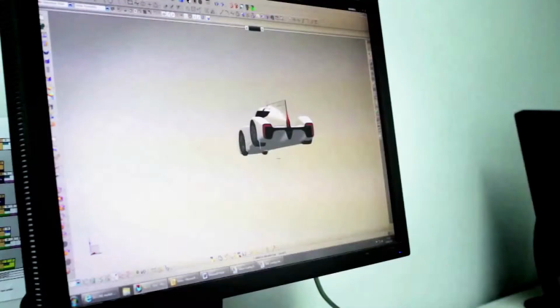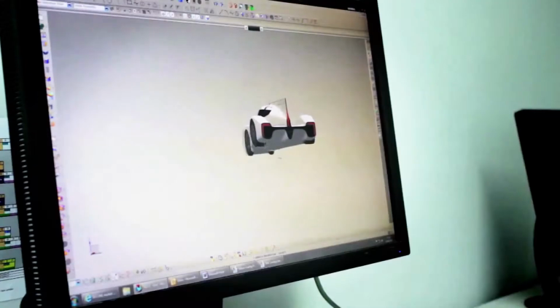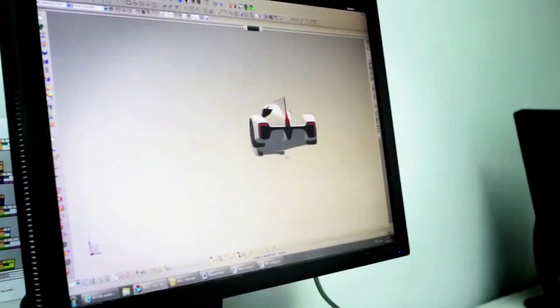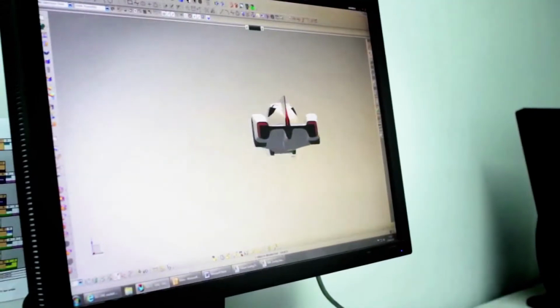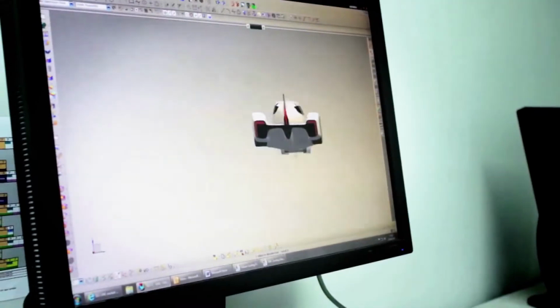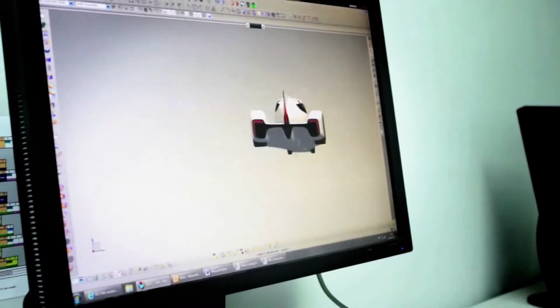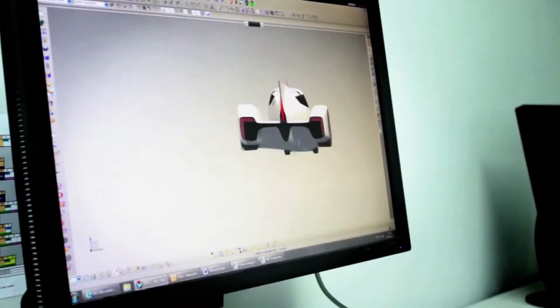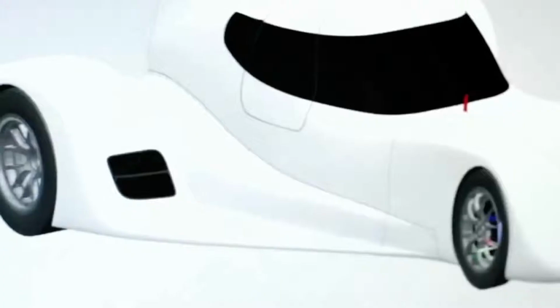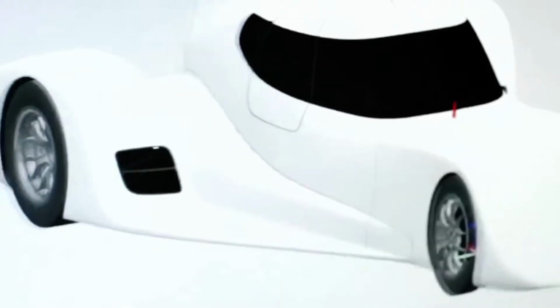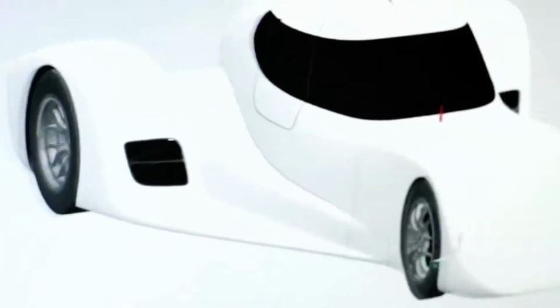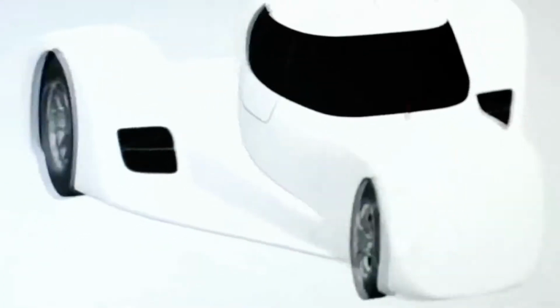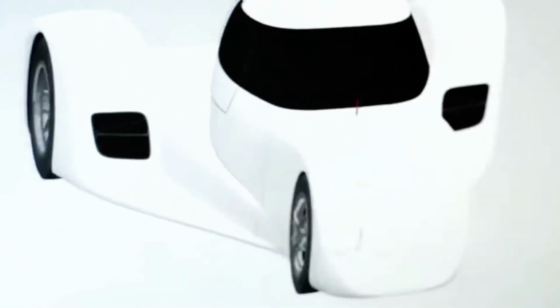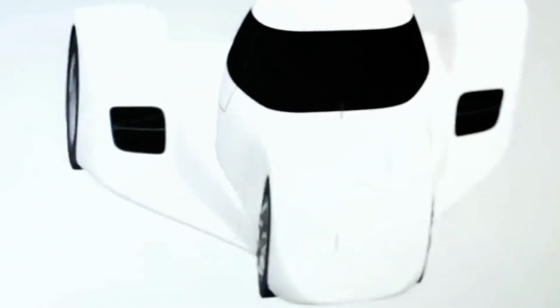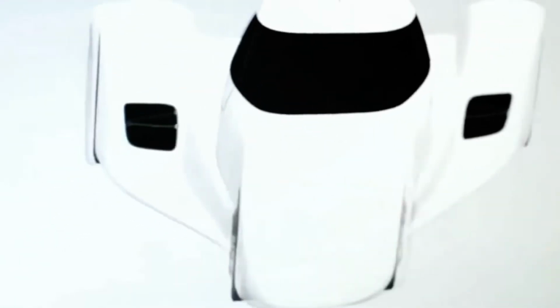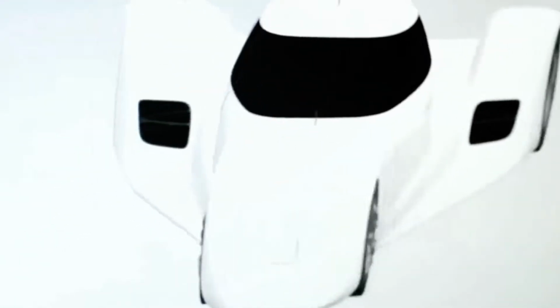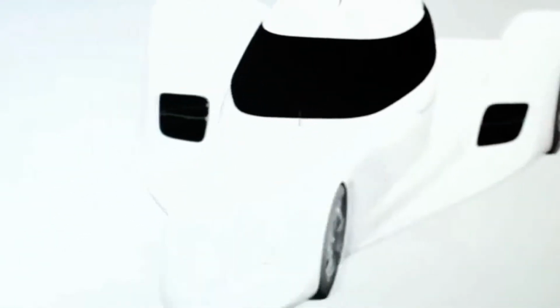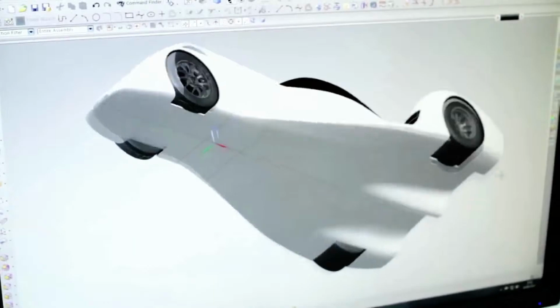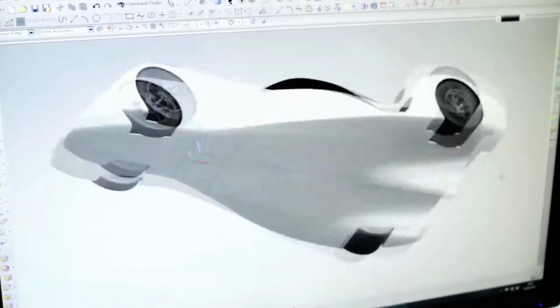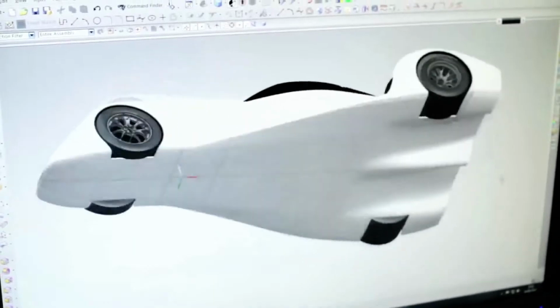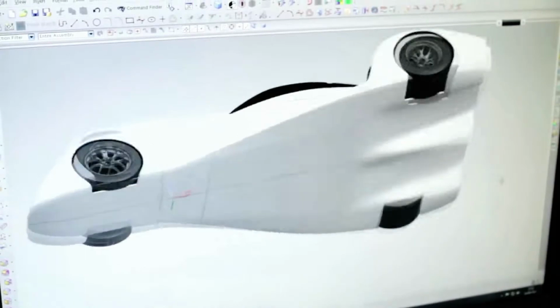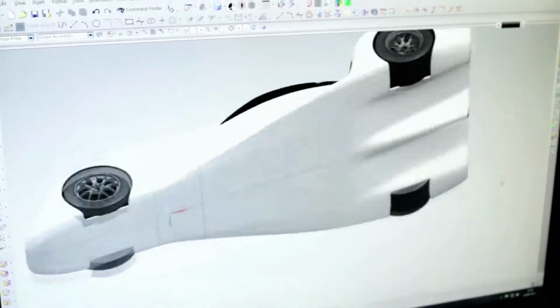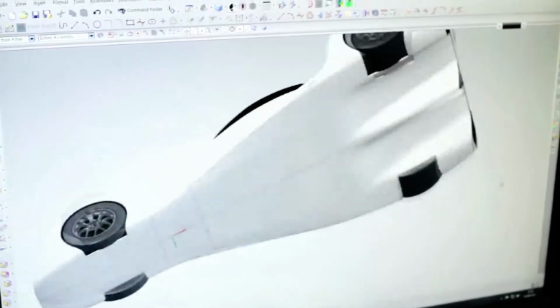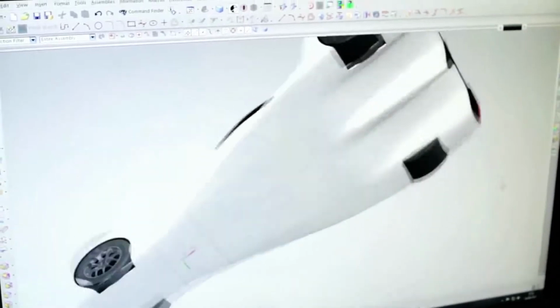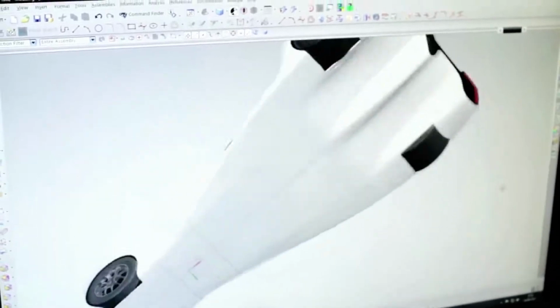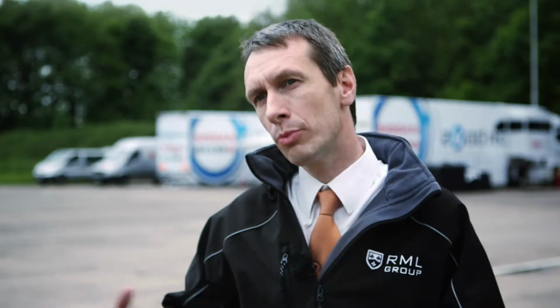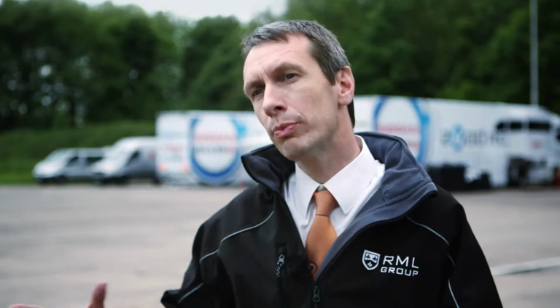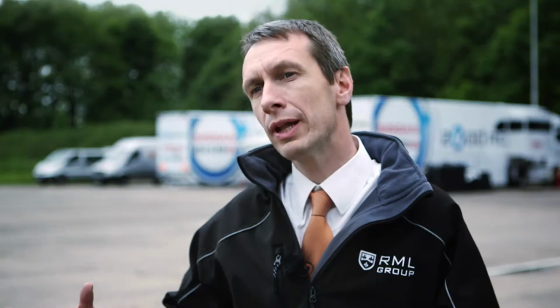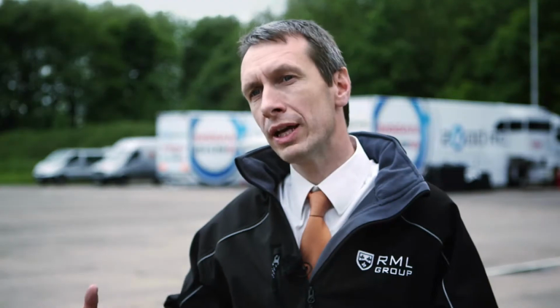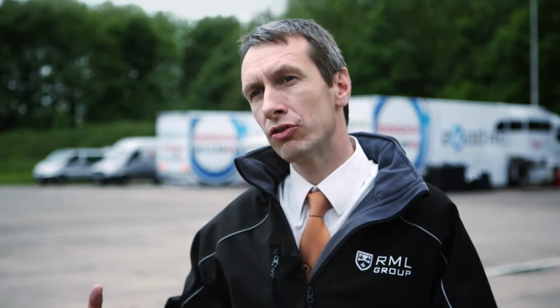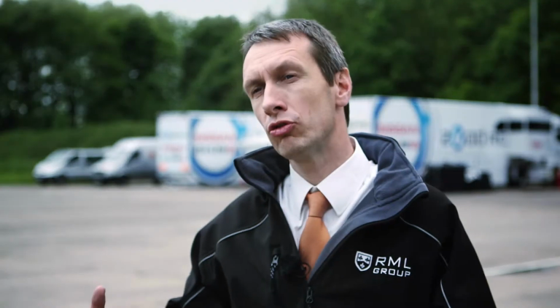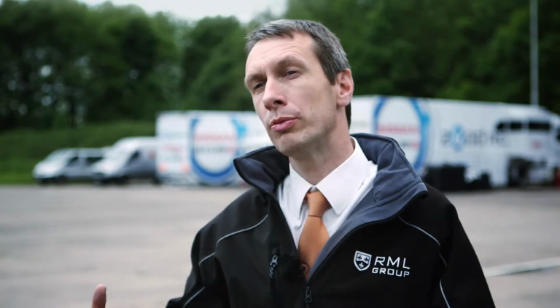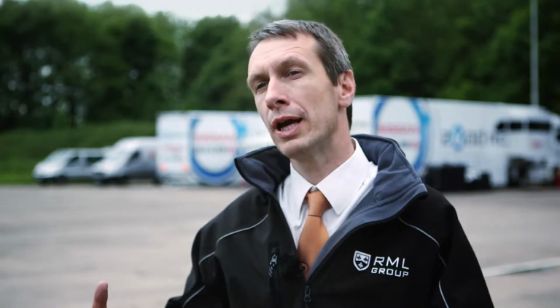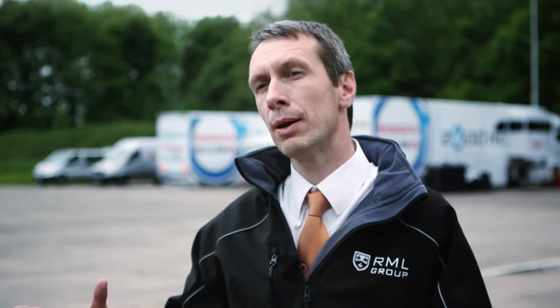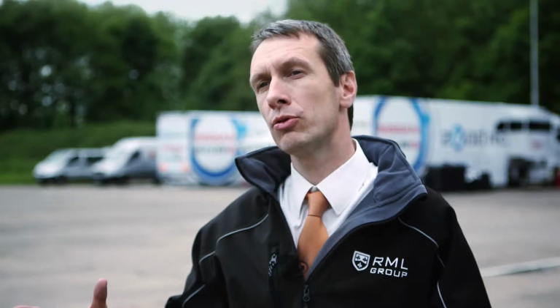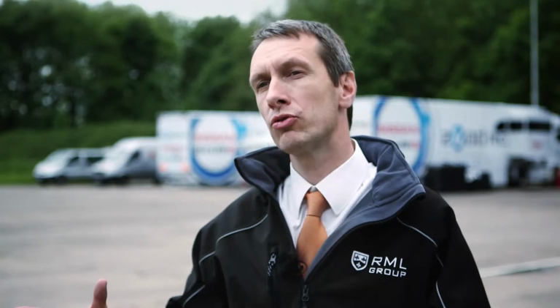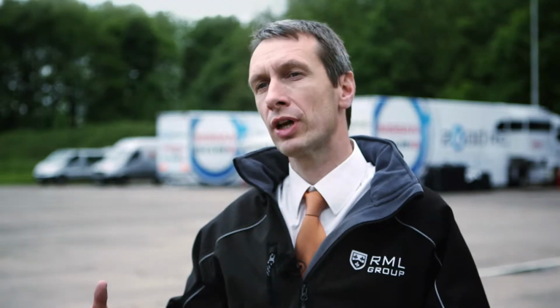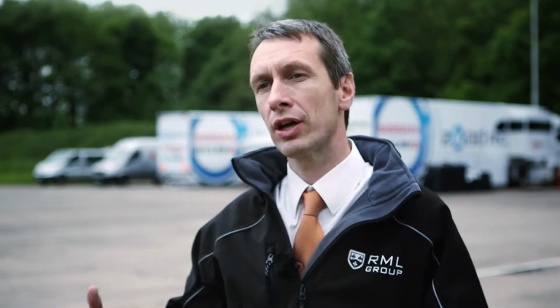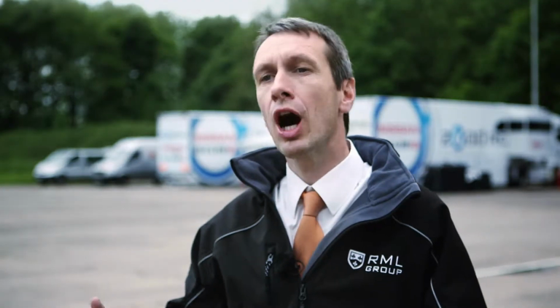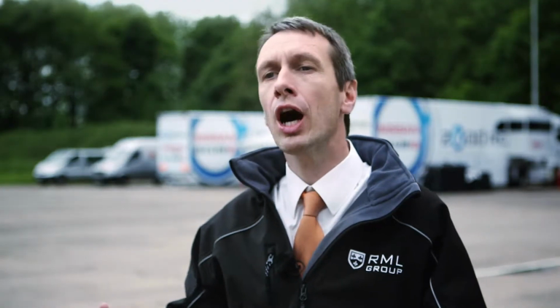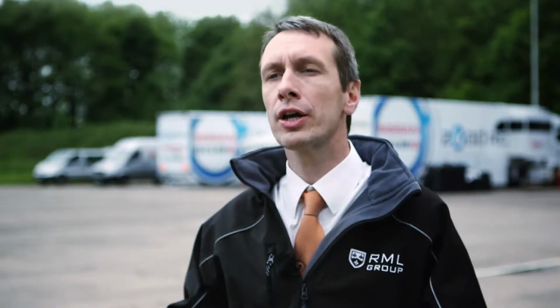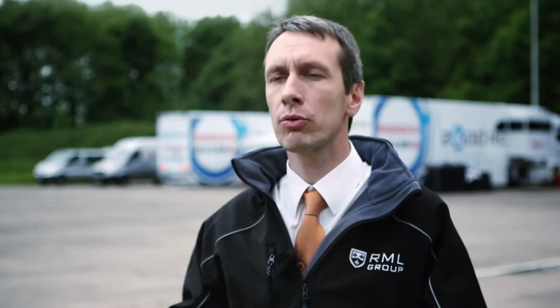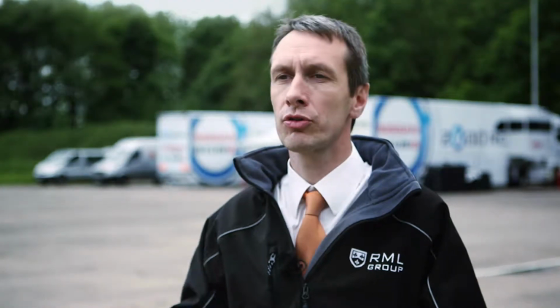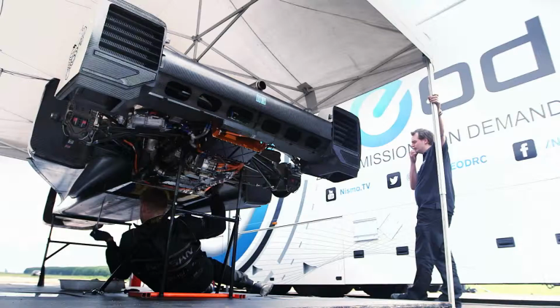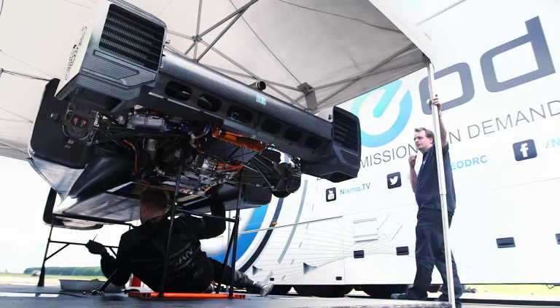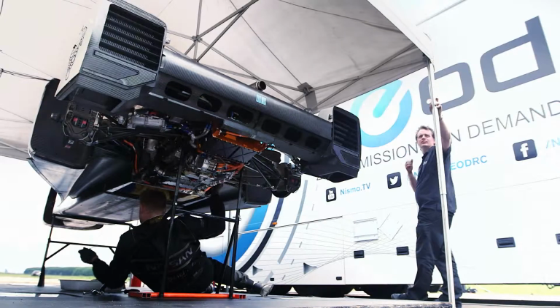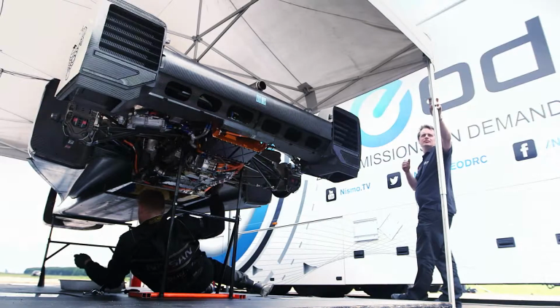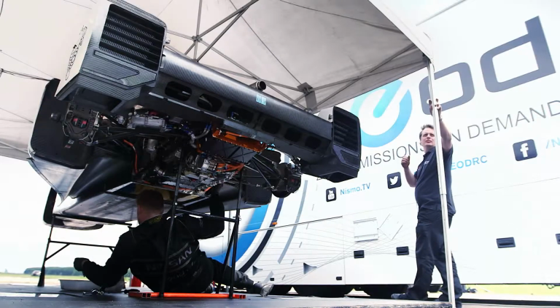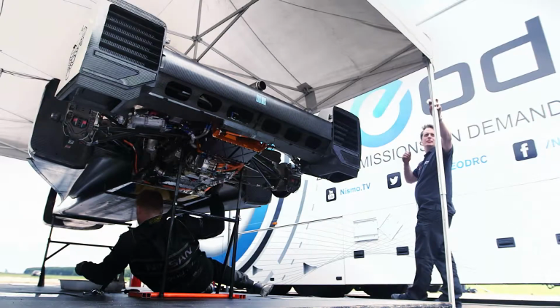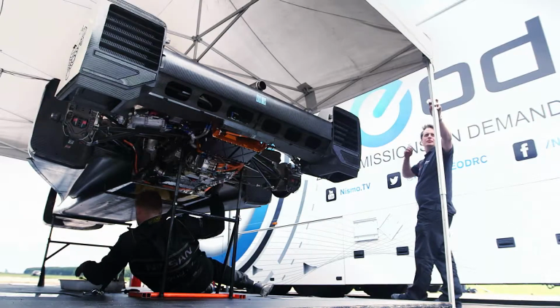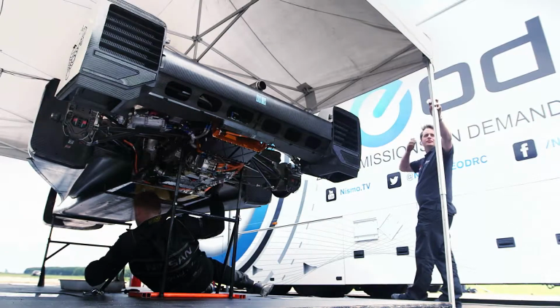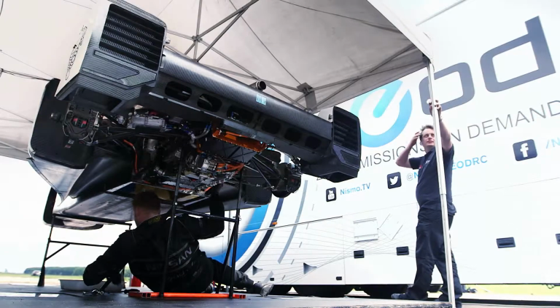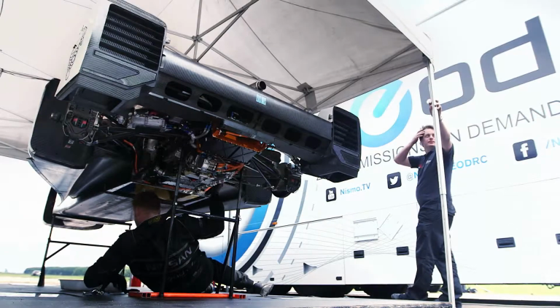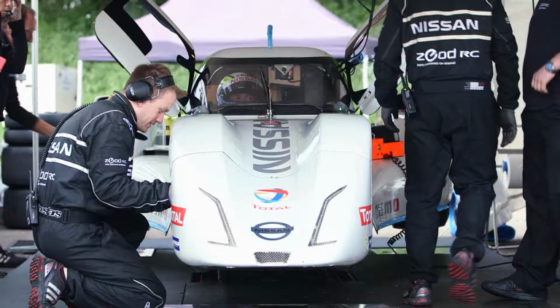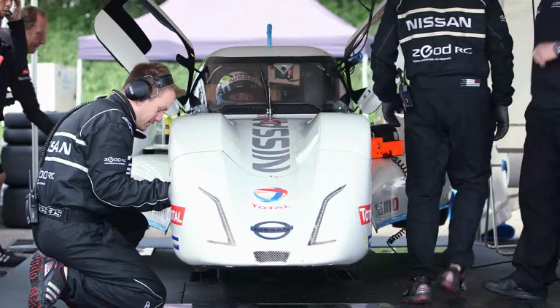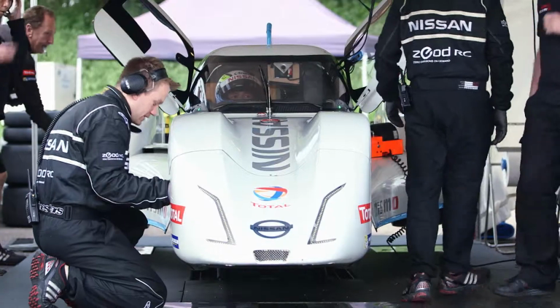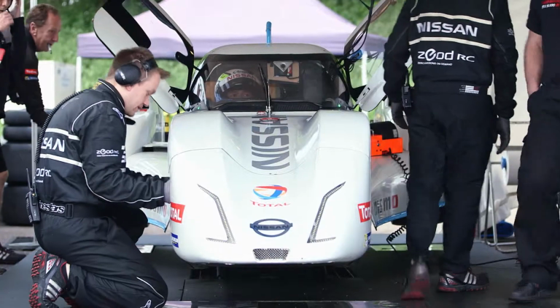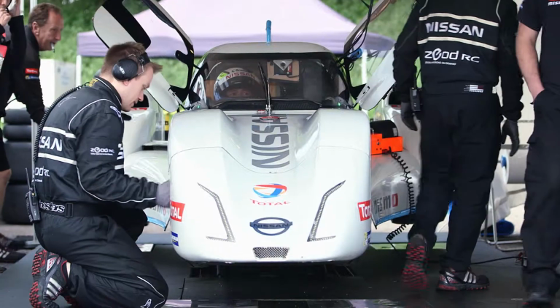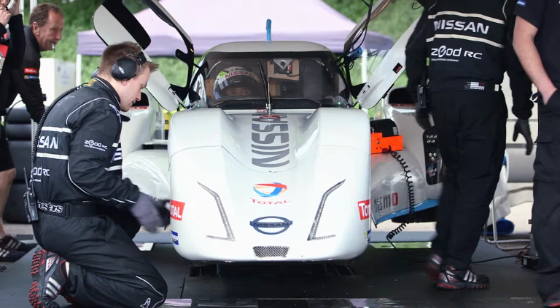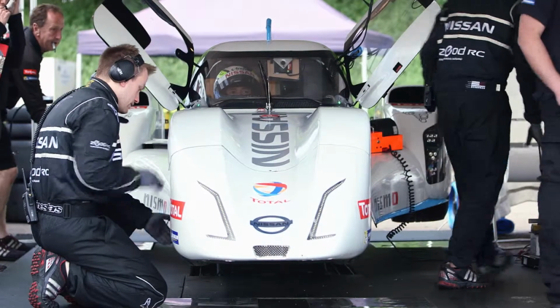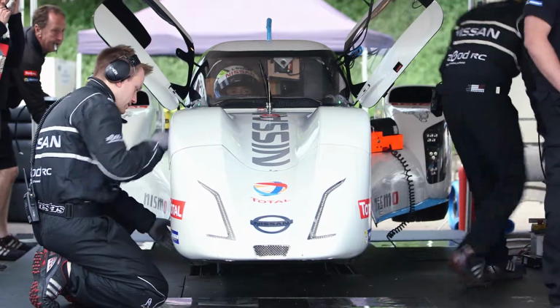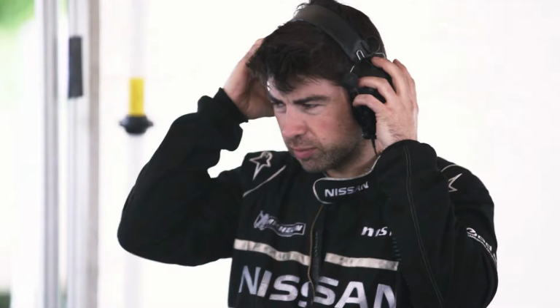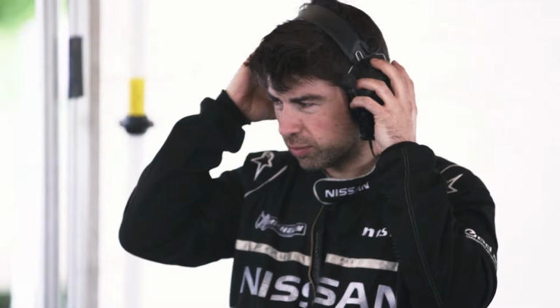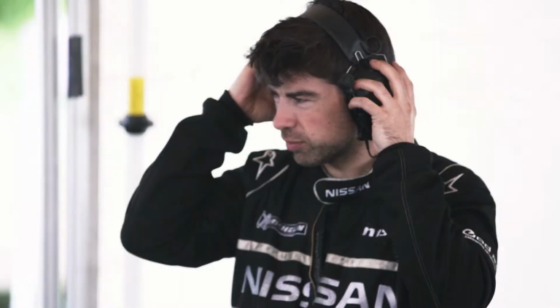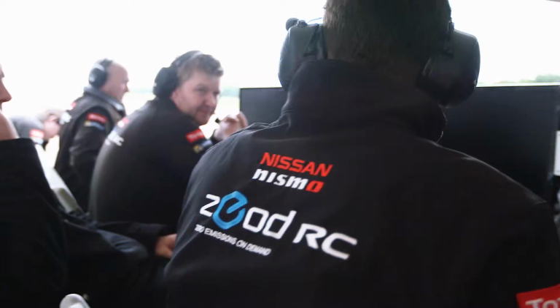With the use of NX, we've got processes in place to be able to get high quality products from start to delivery on track.